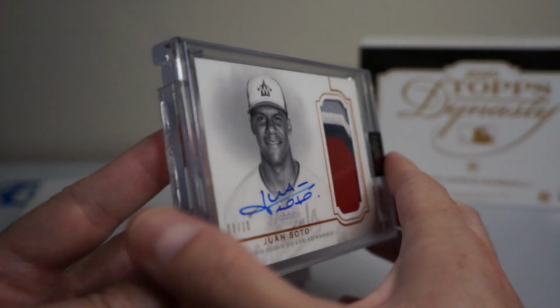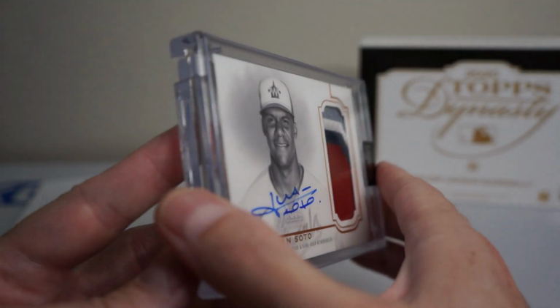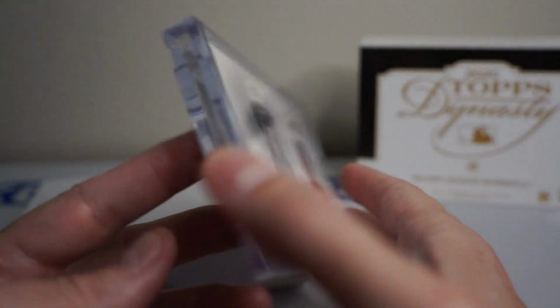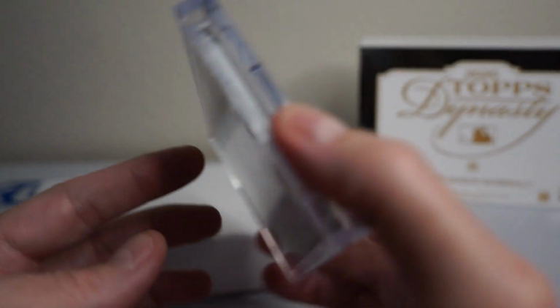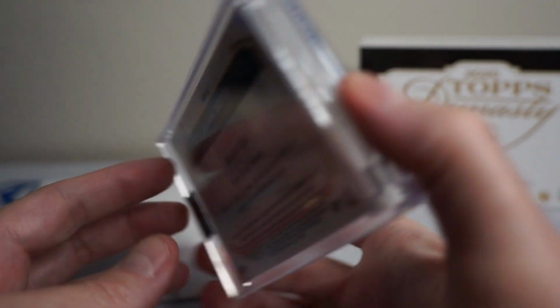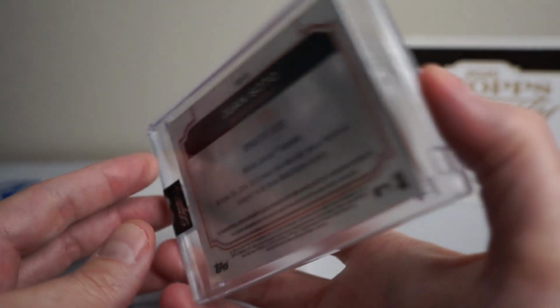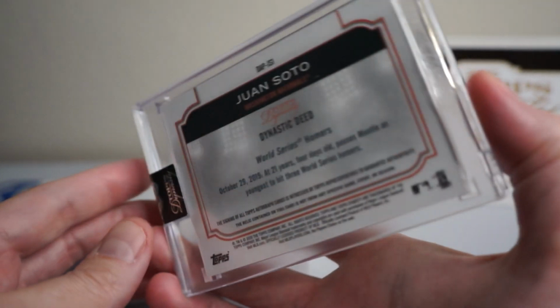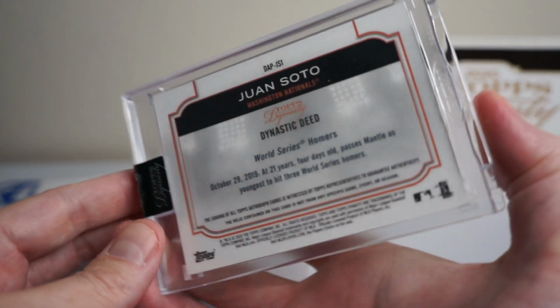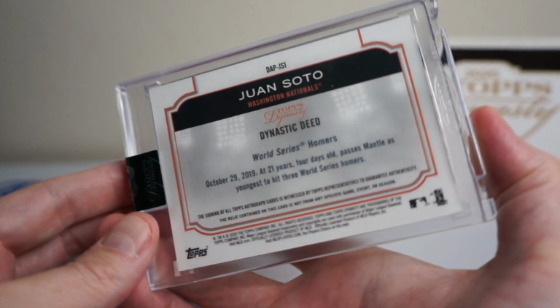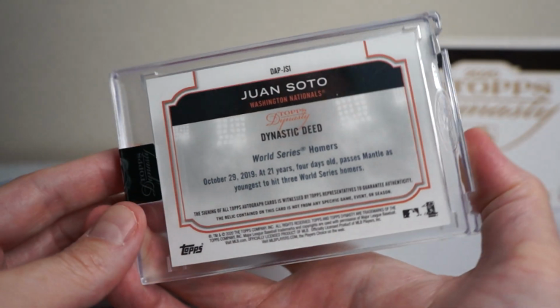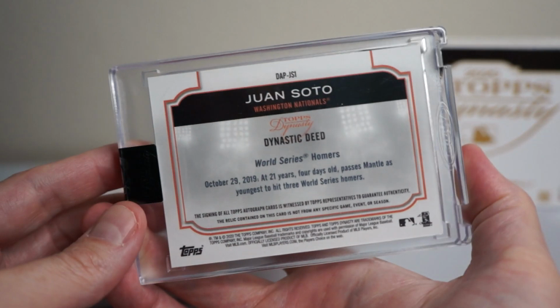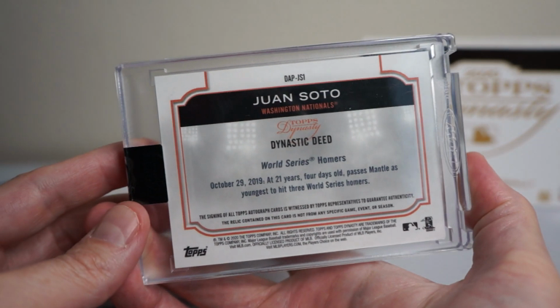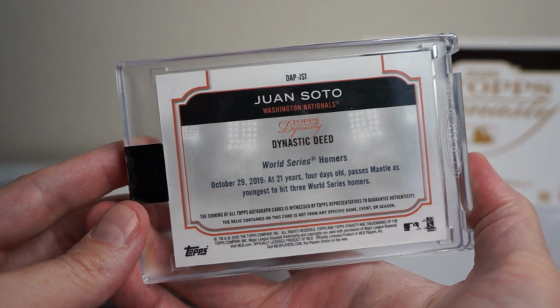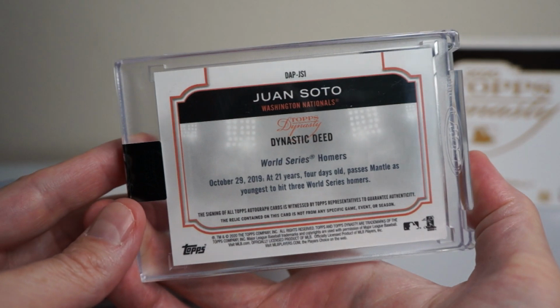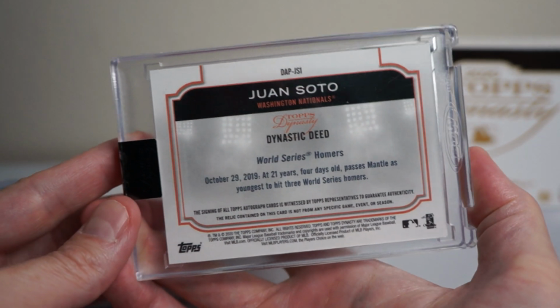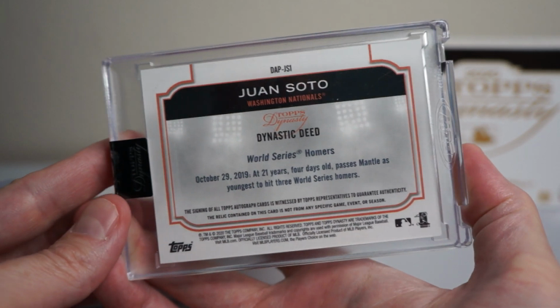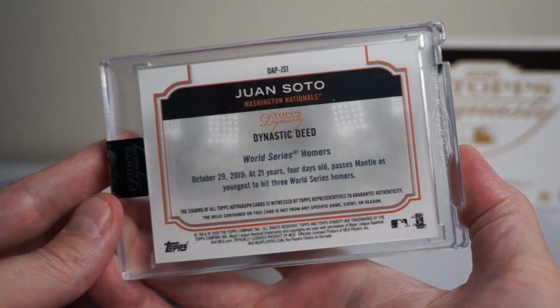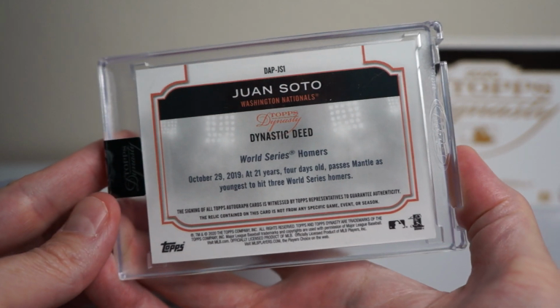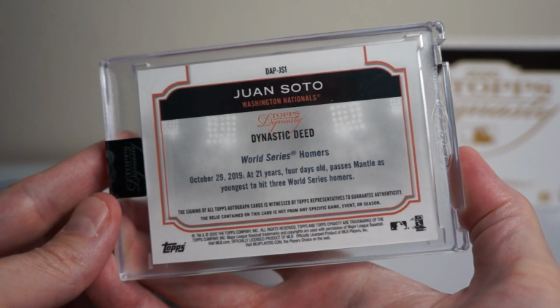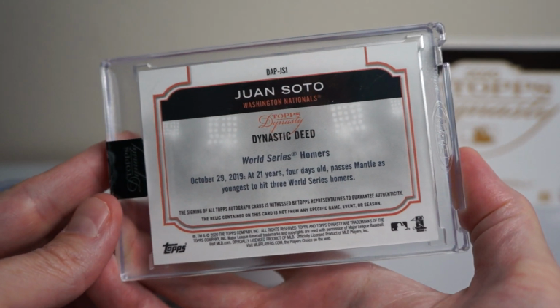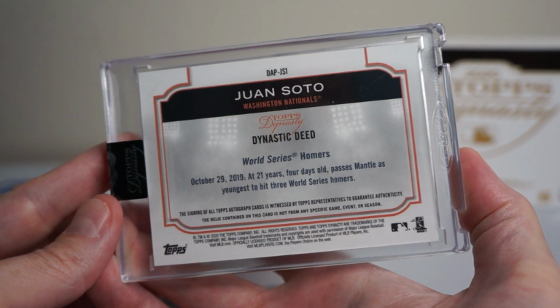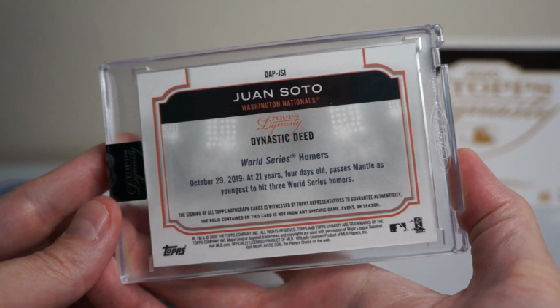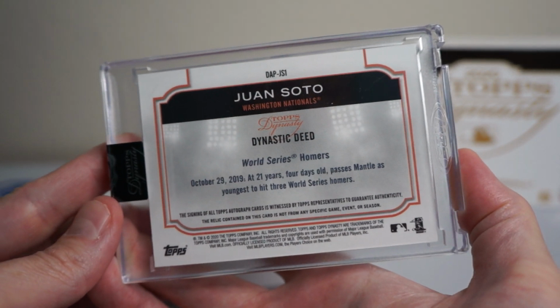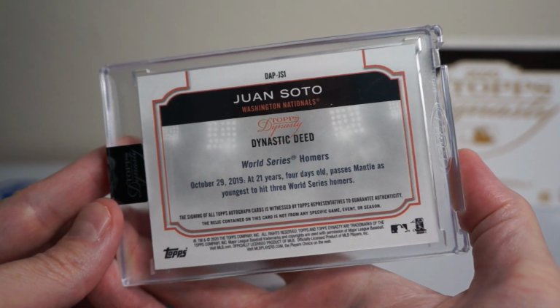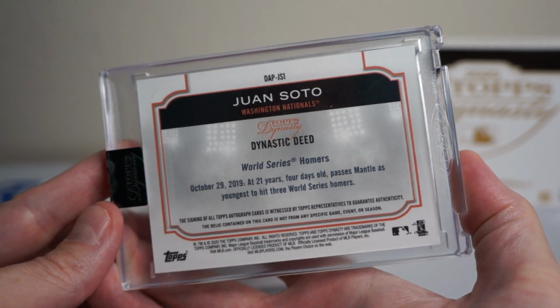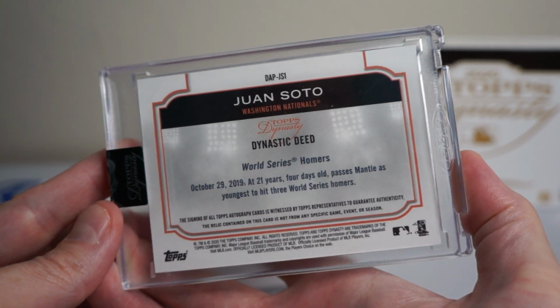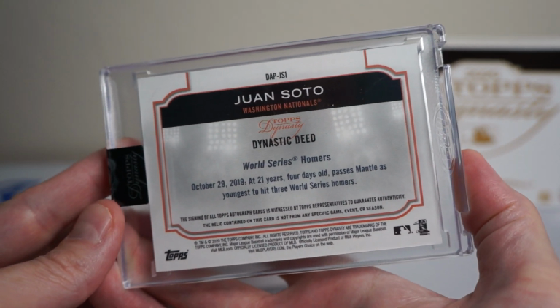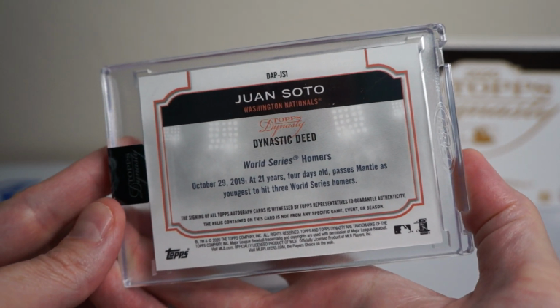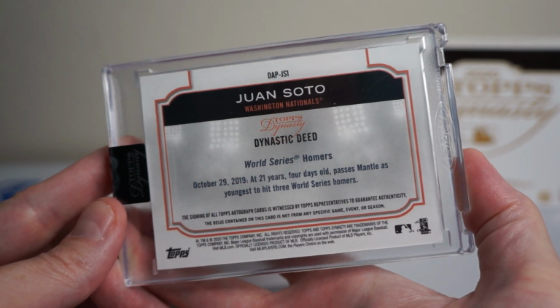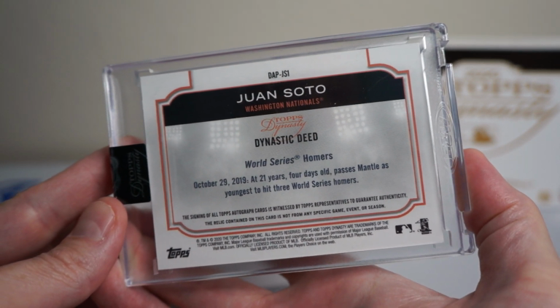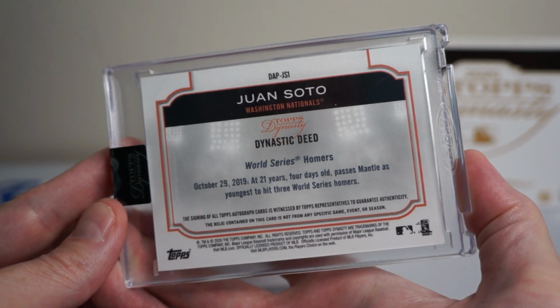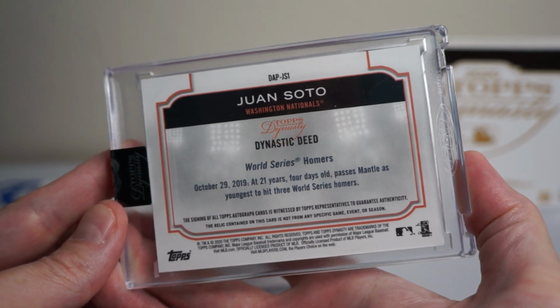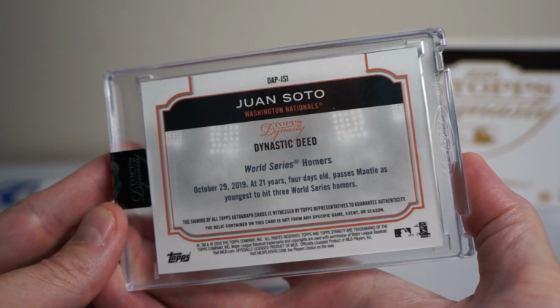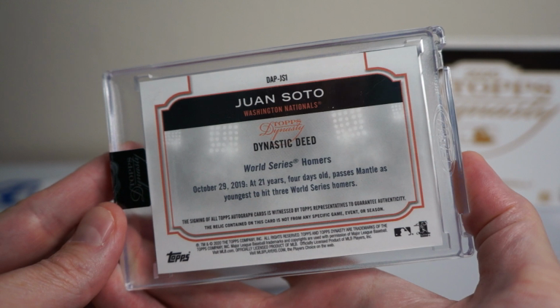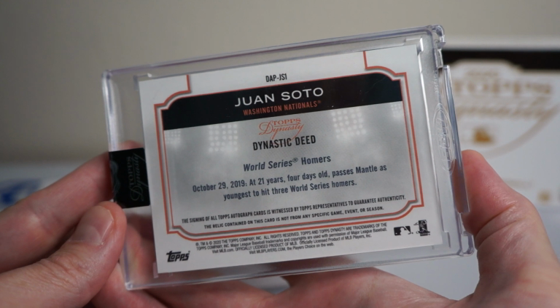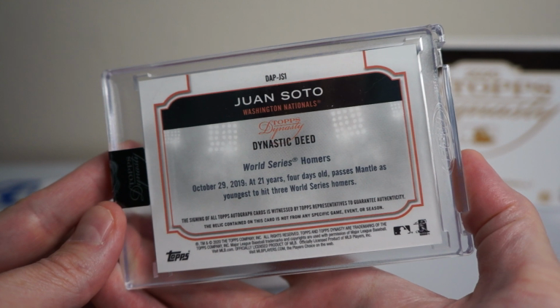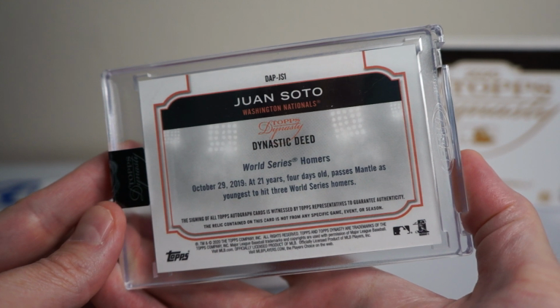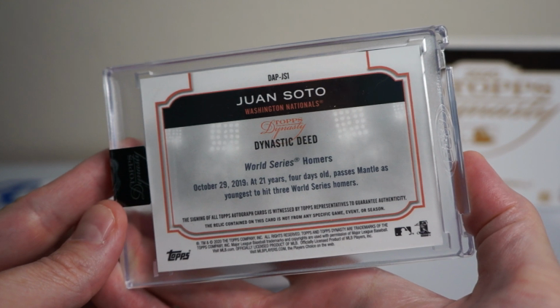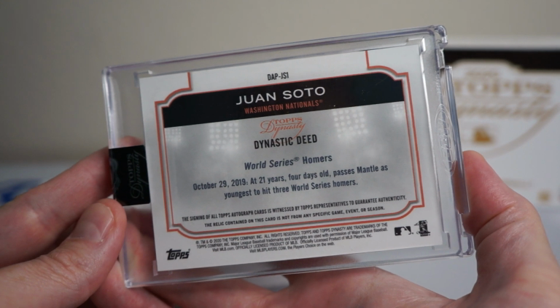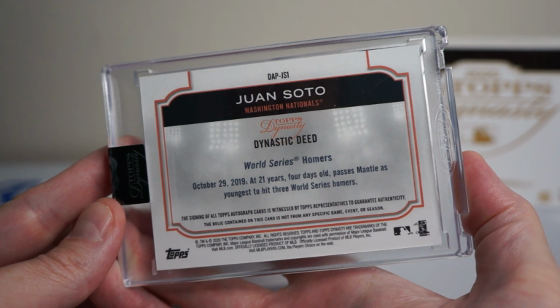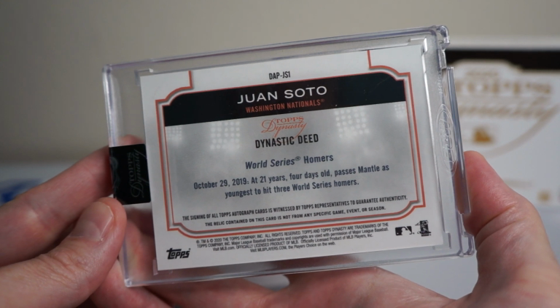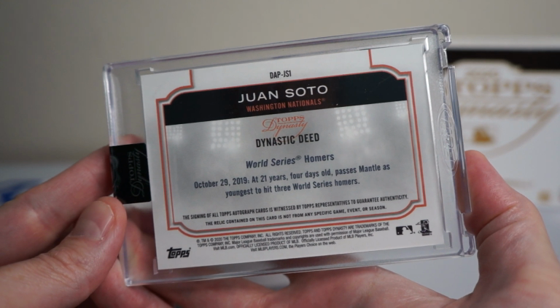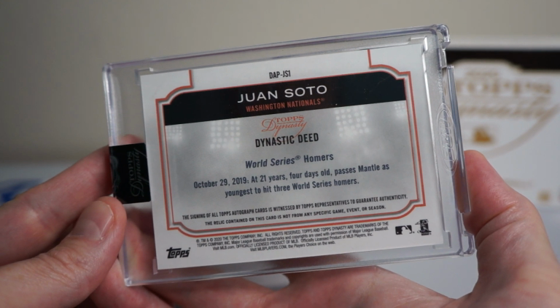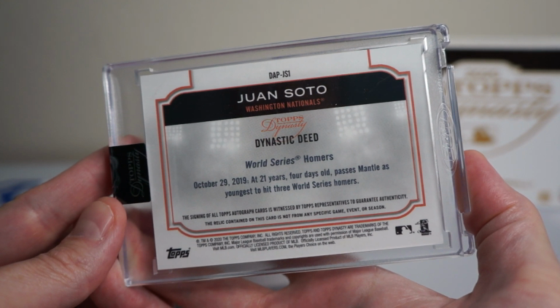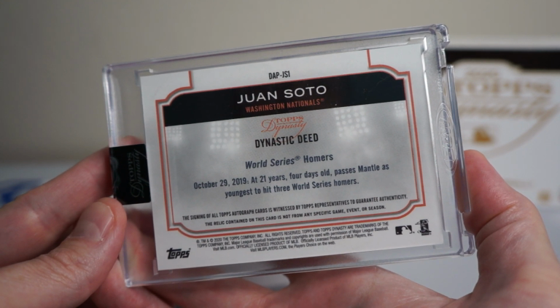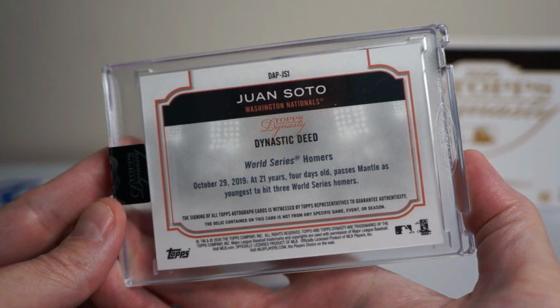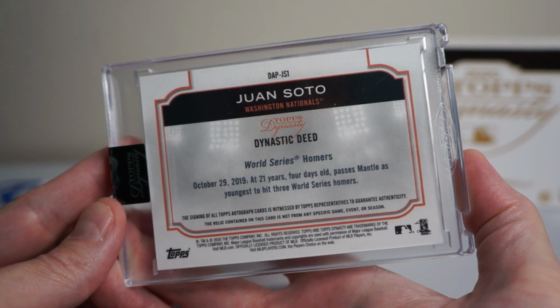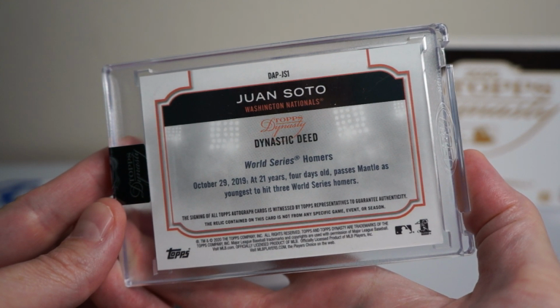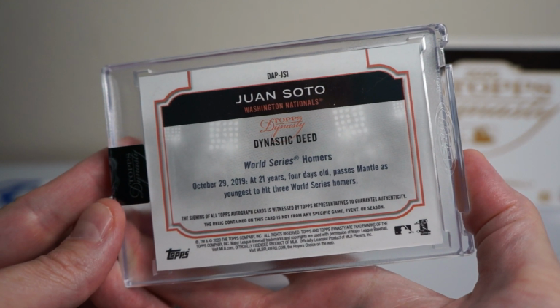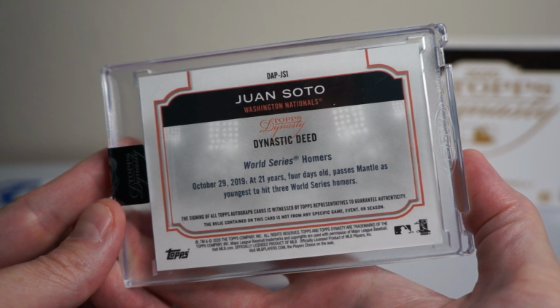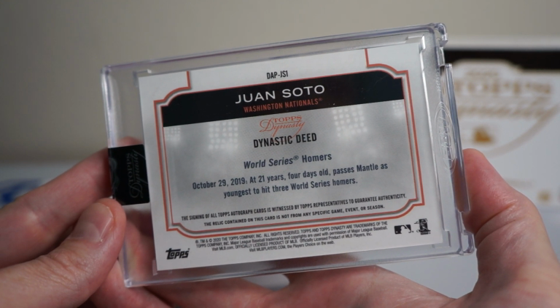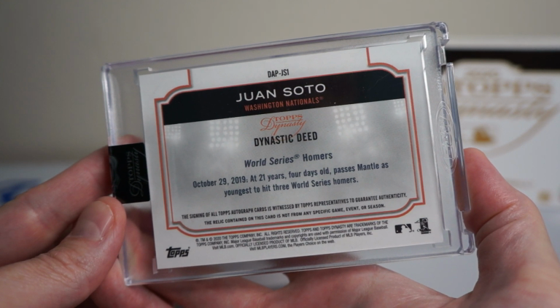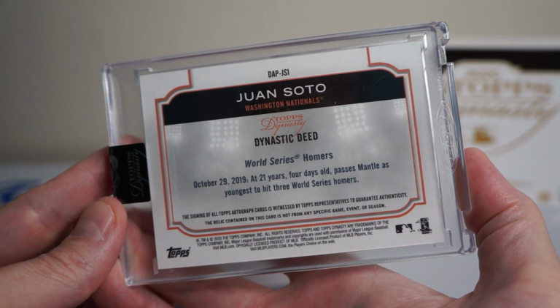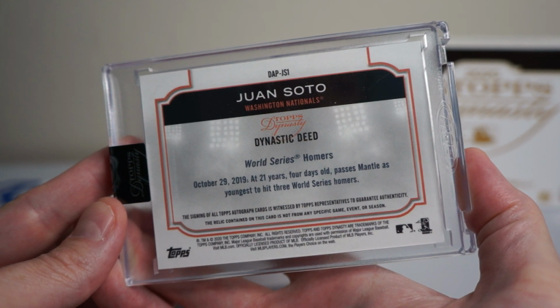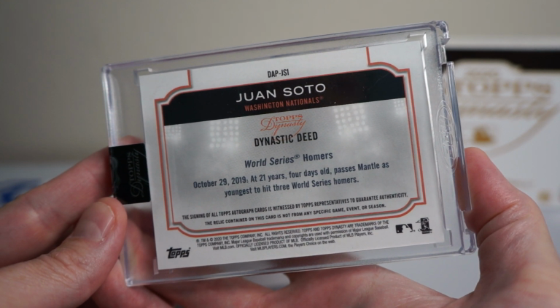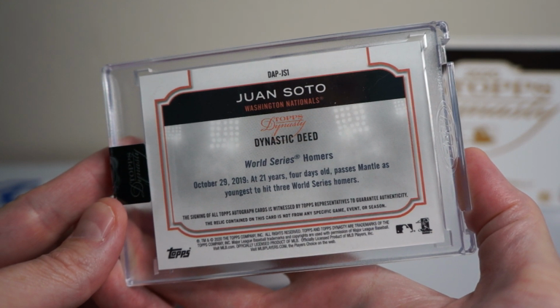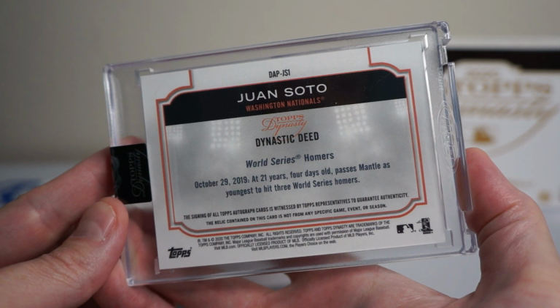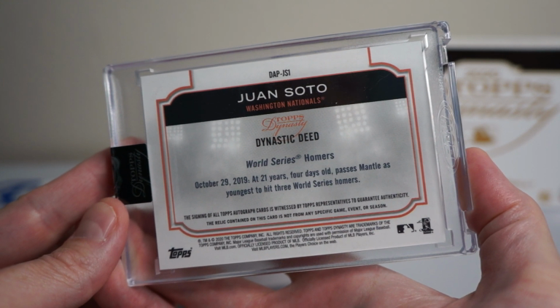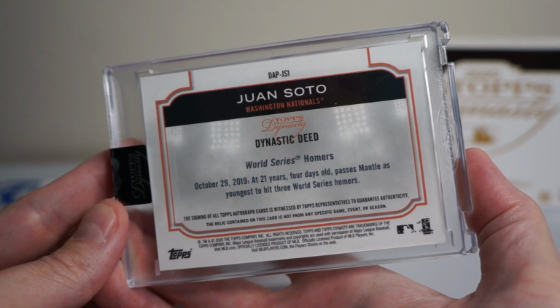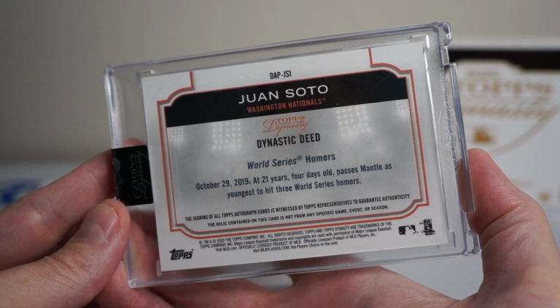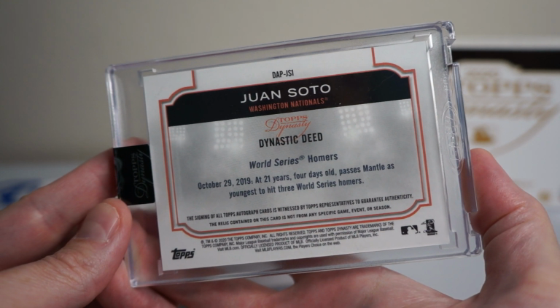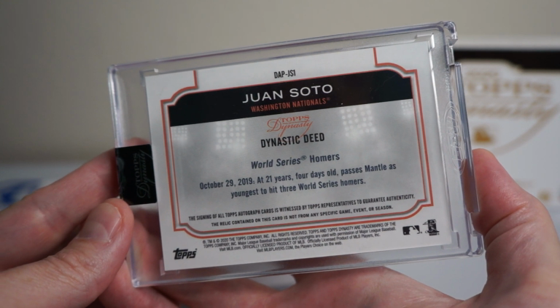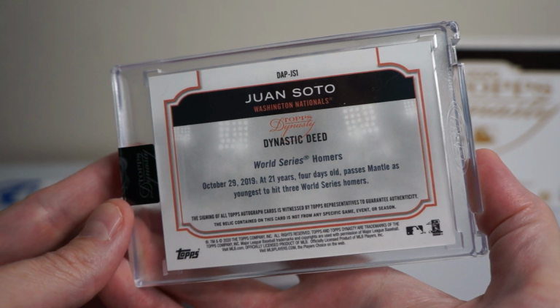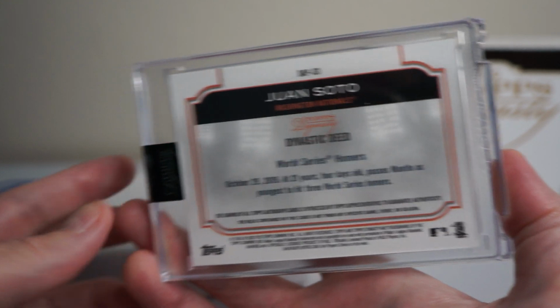Thanks for watching this one box break of 2020 Topps Dynasty Baseball. Catch y'all later.